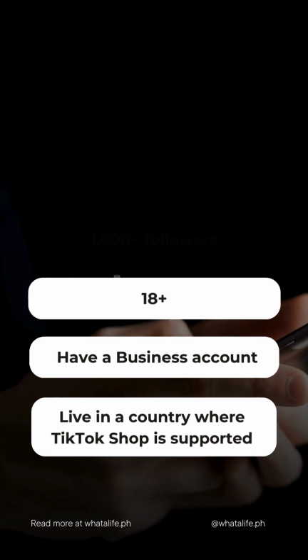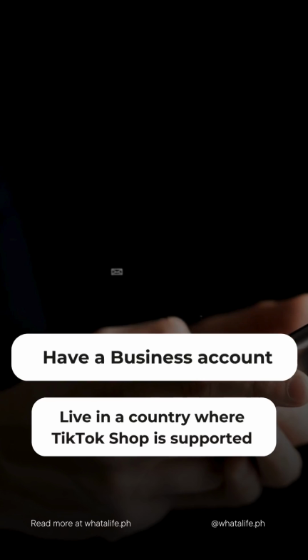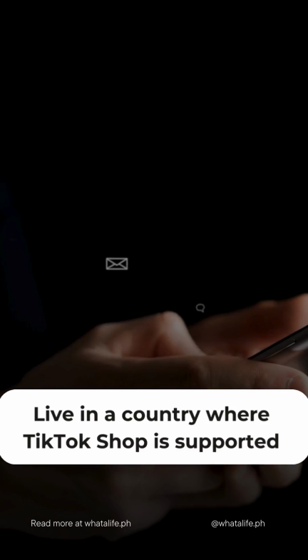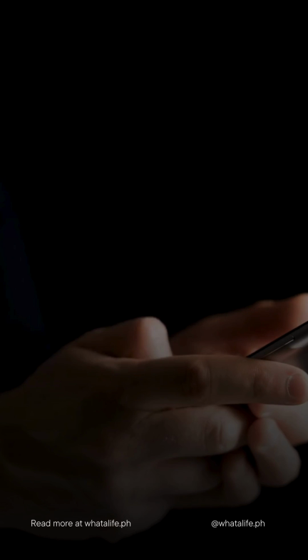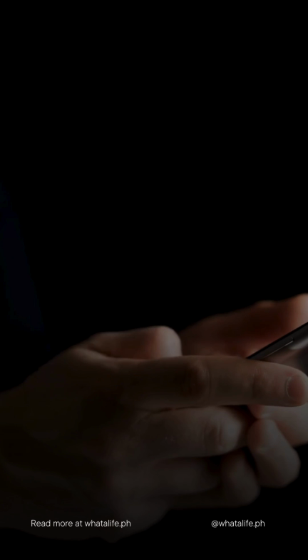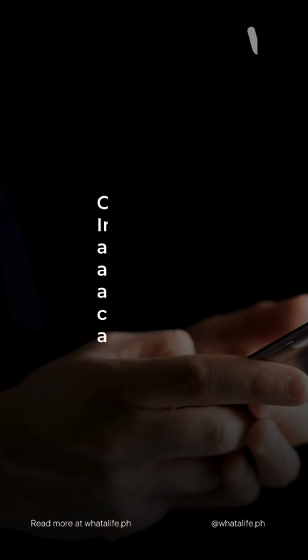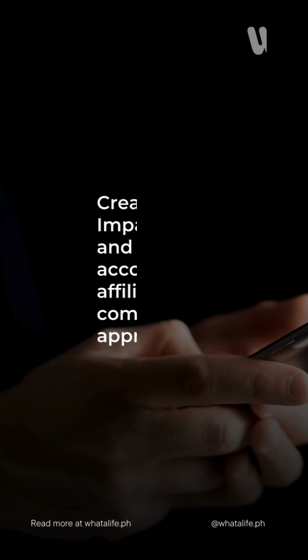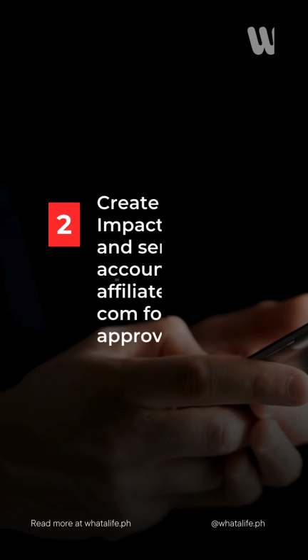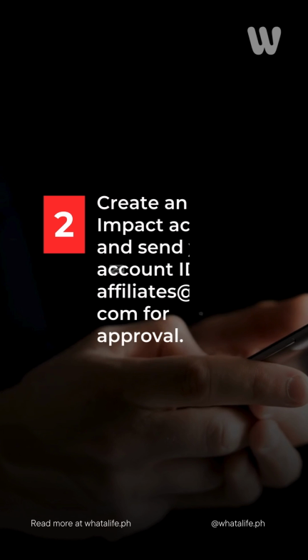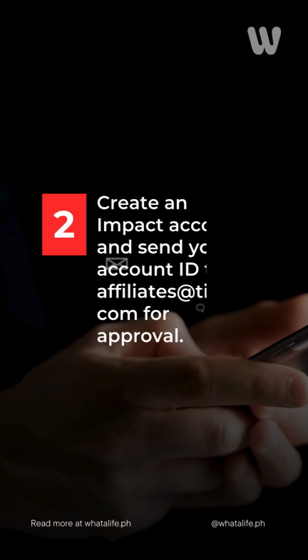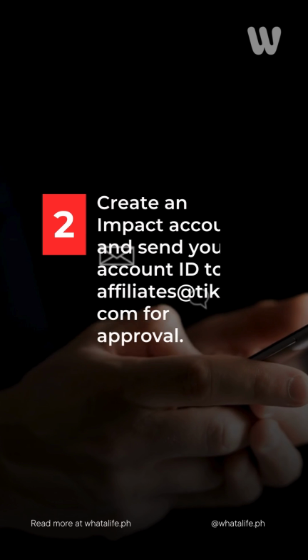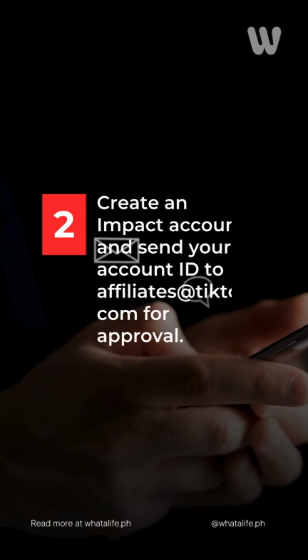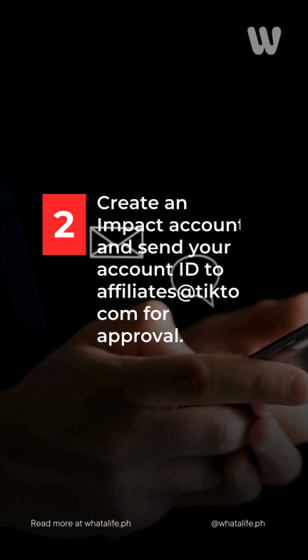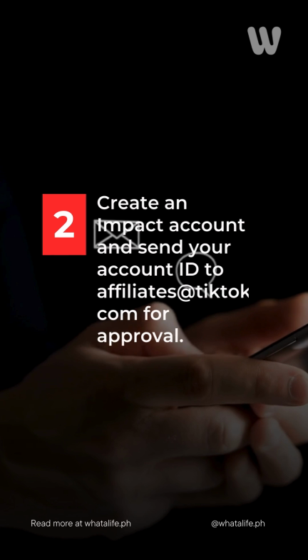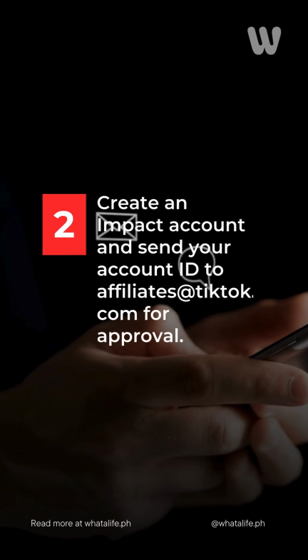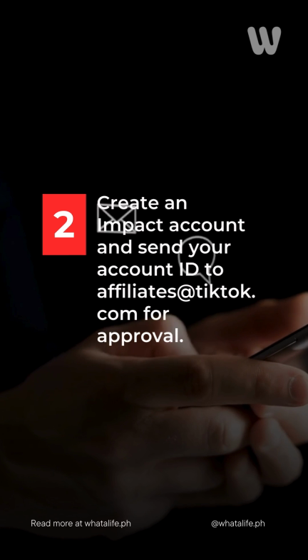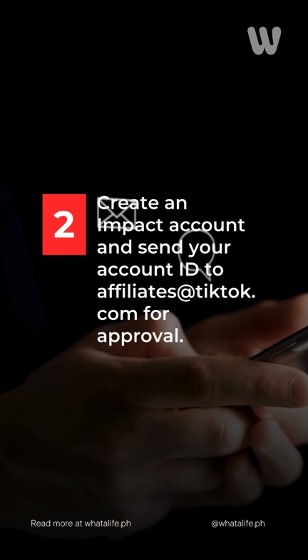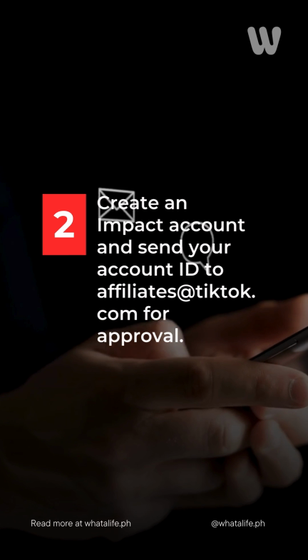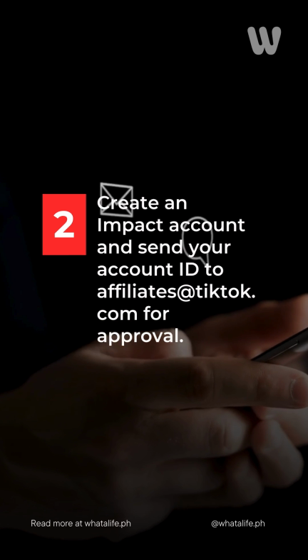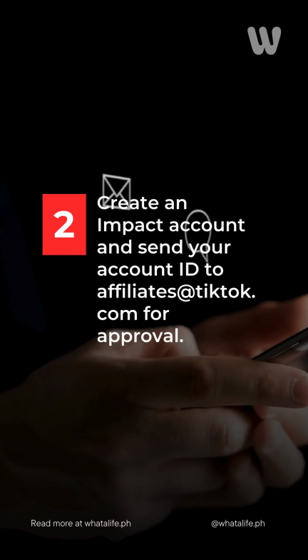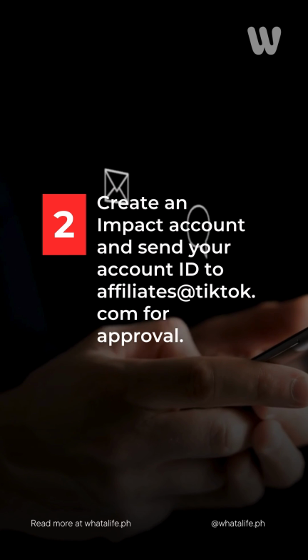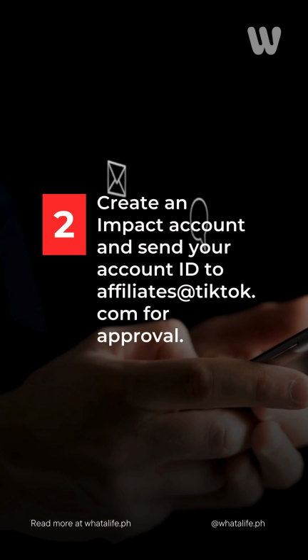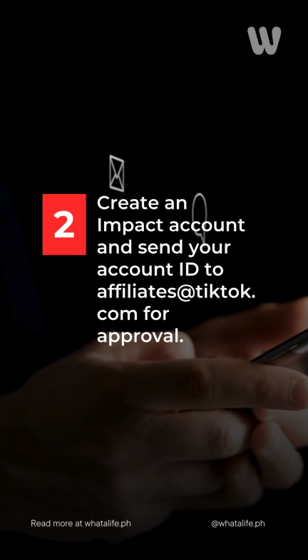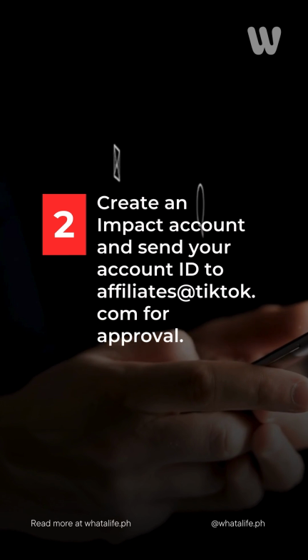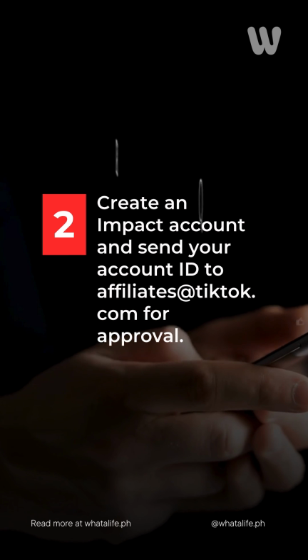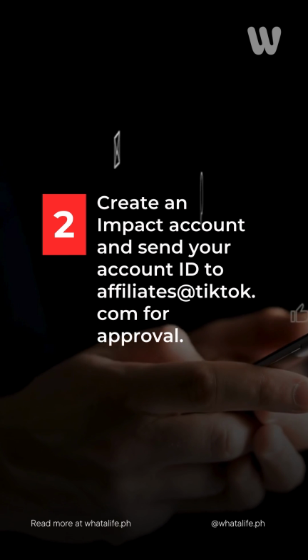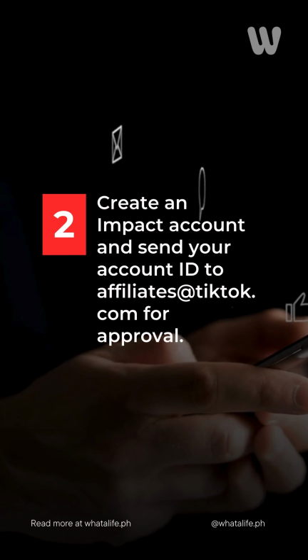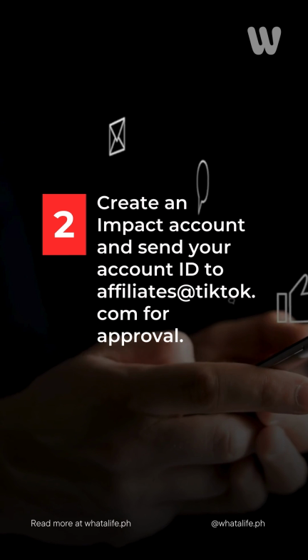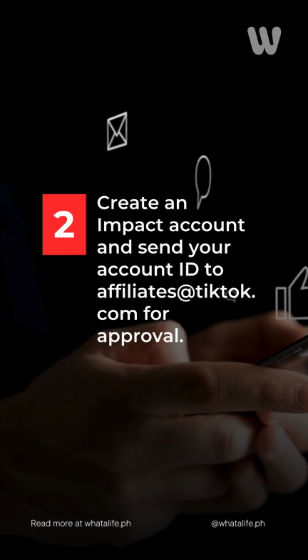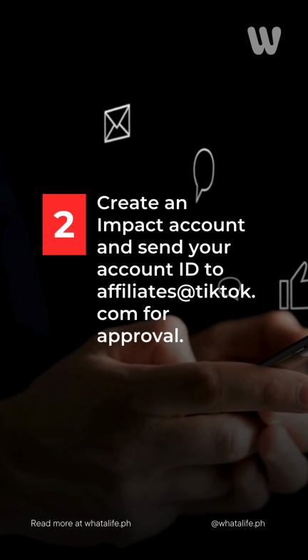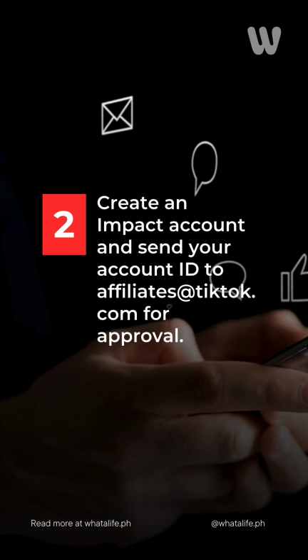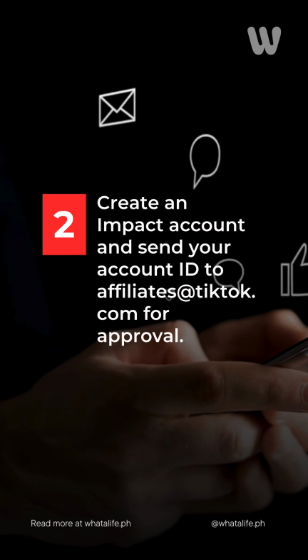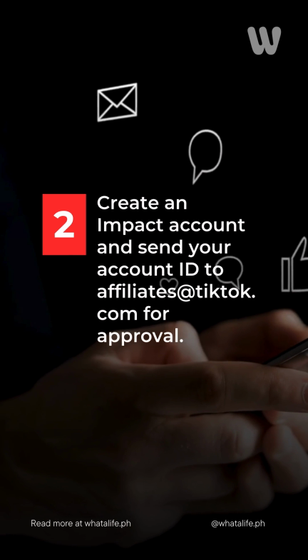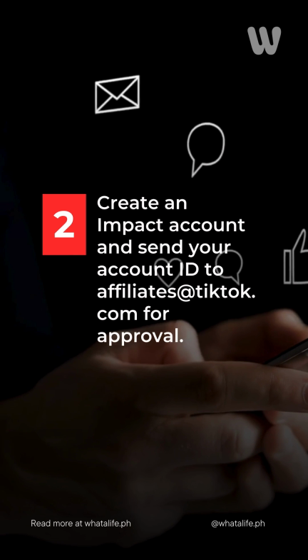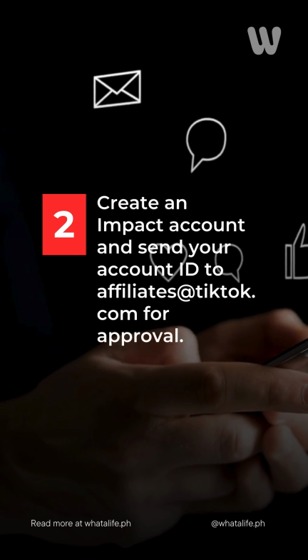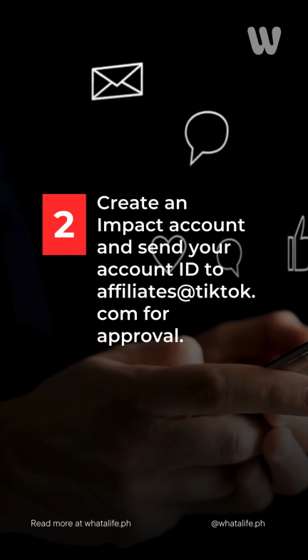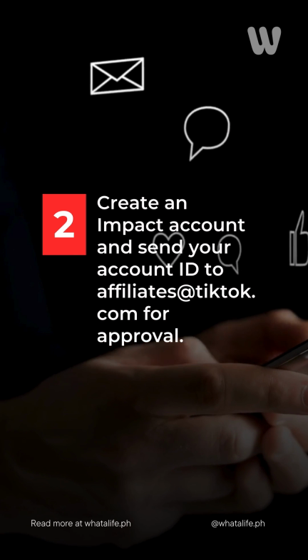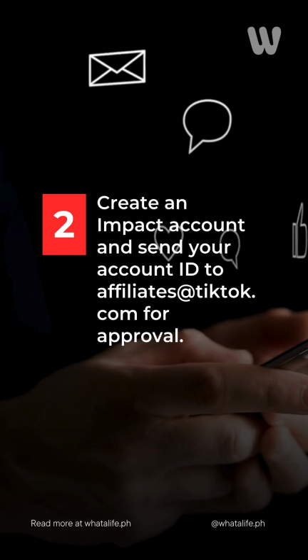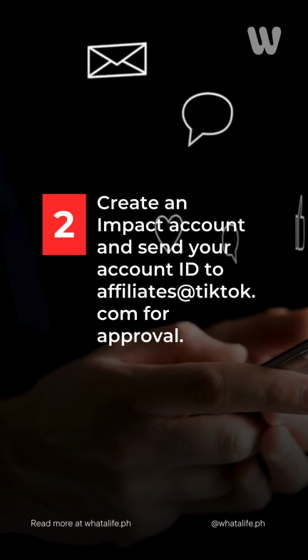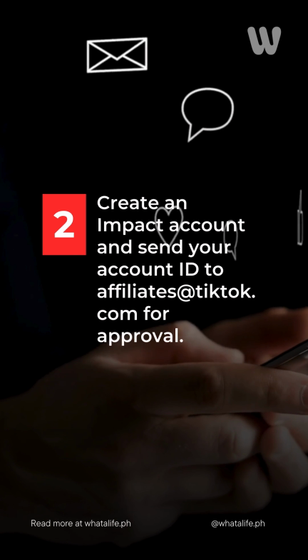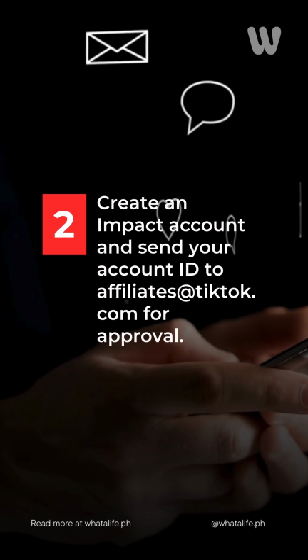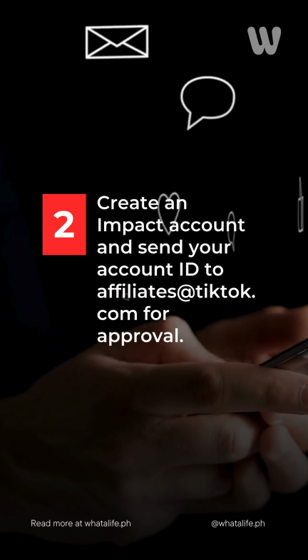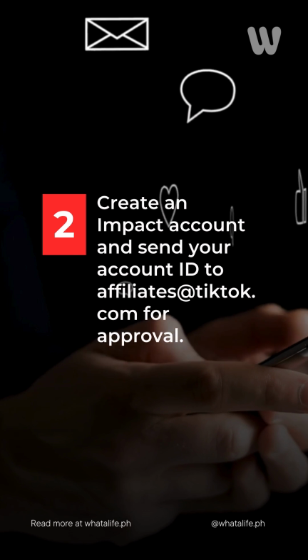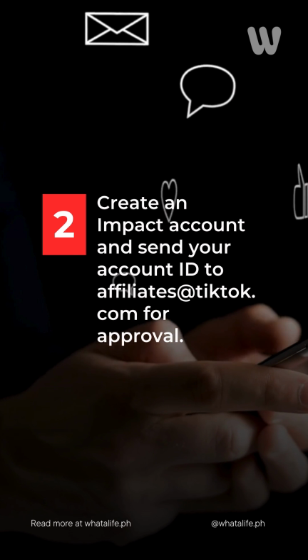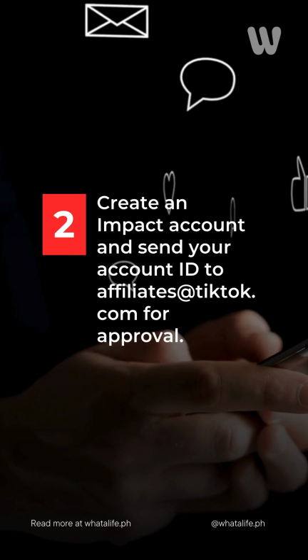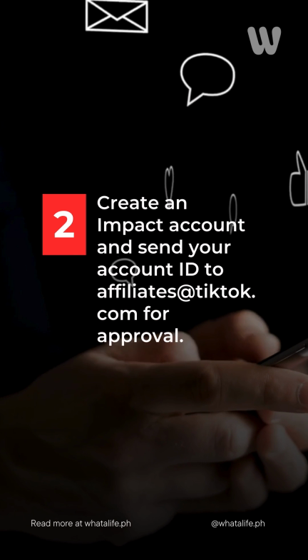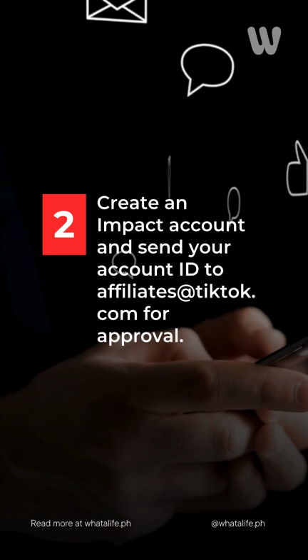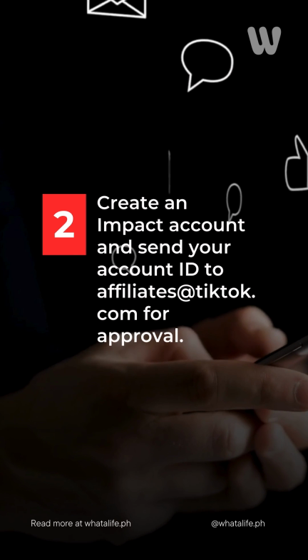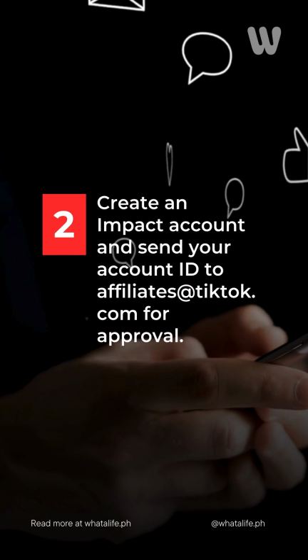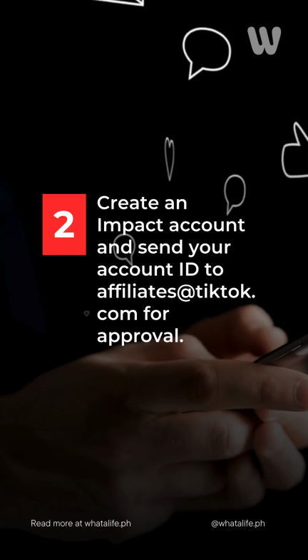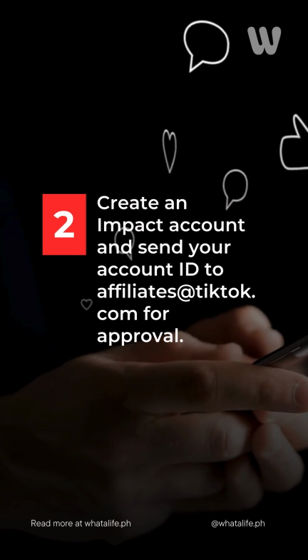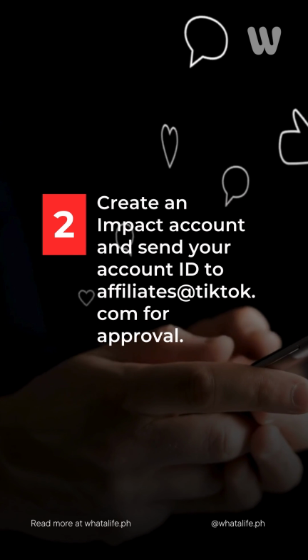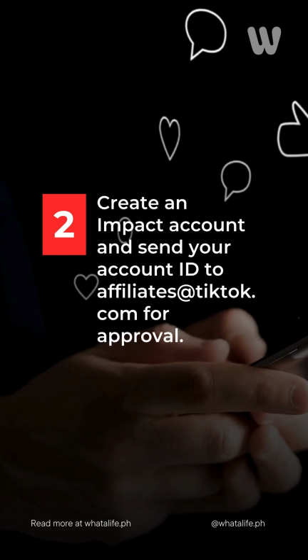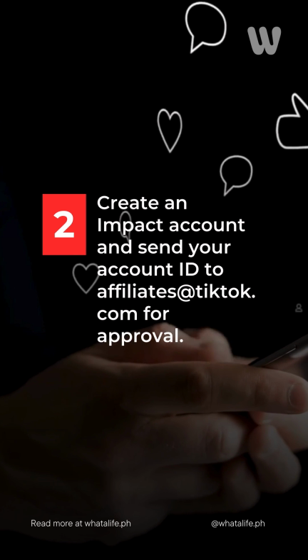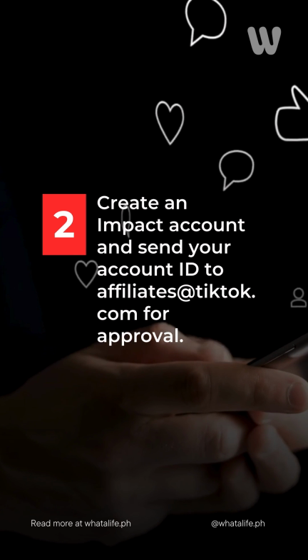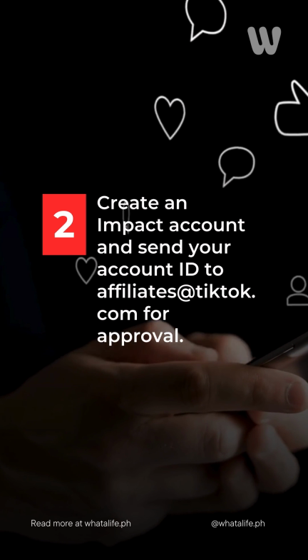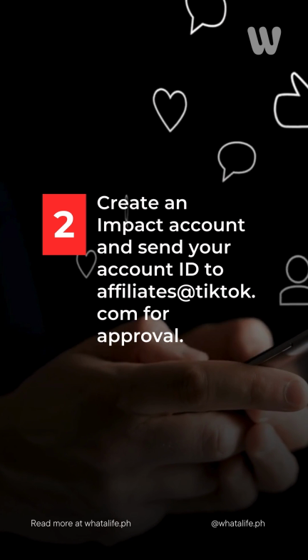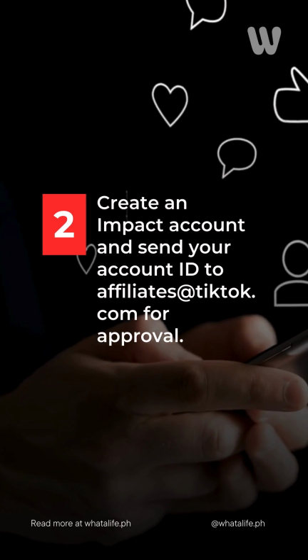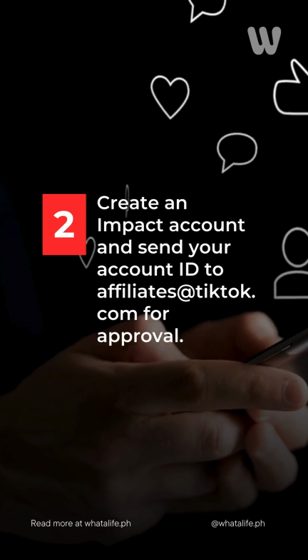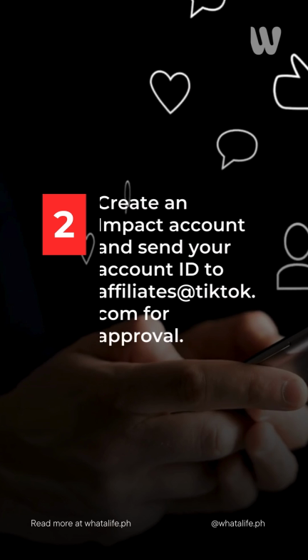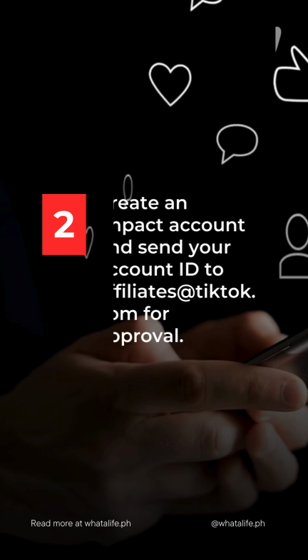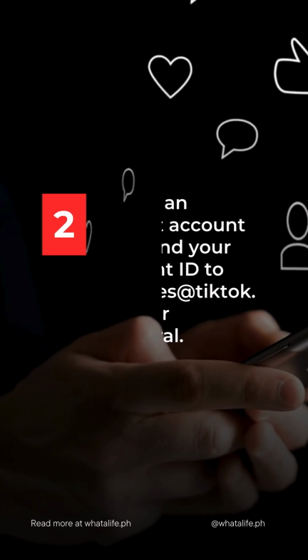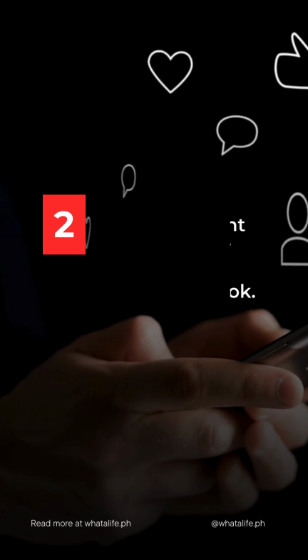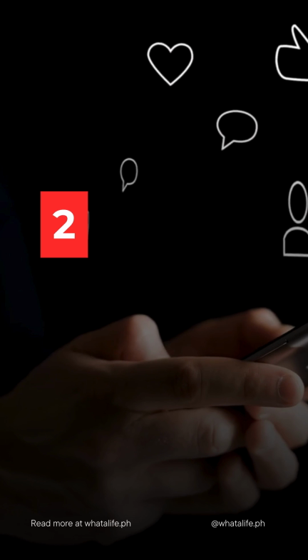Step two: create an Impact account and share your ID with affiliates at TikTok.com. Wait for confirmation from the TikTok team.